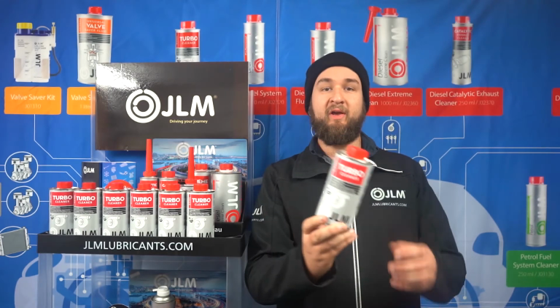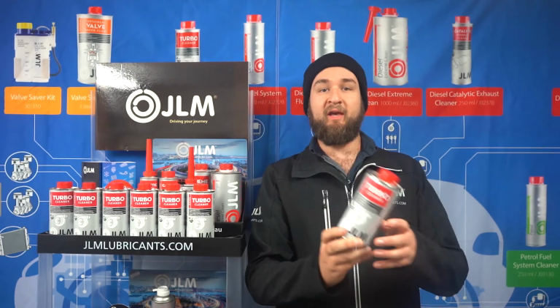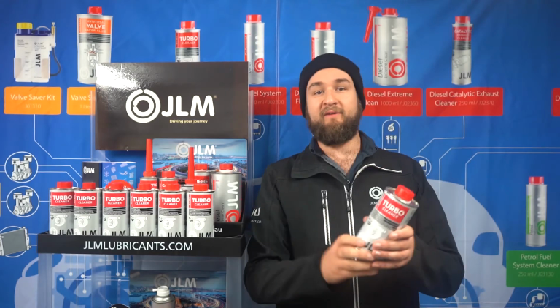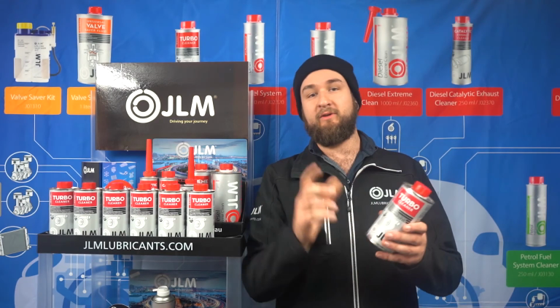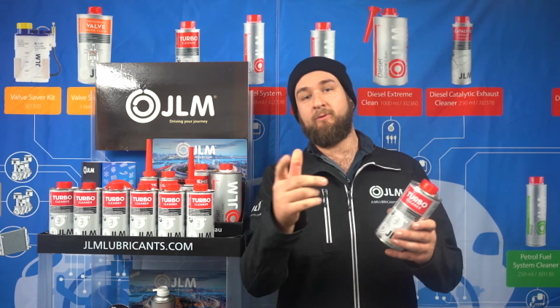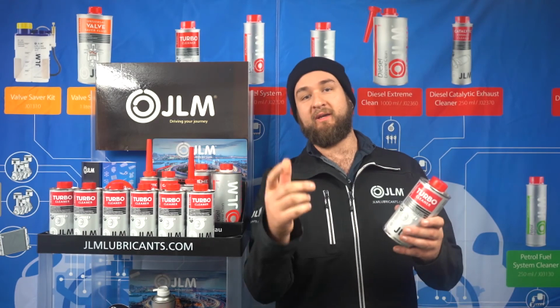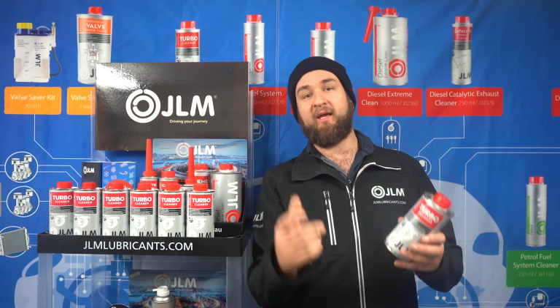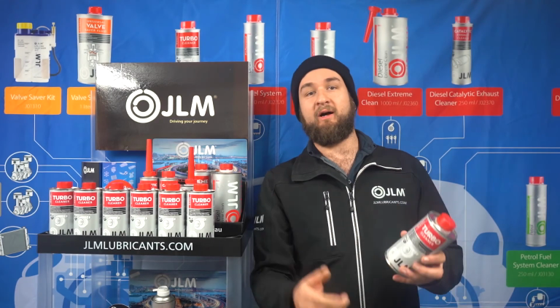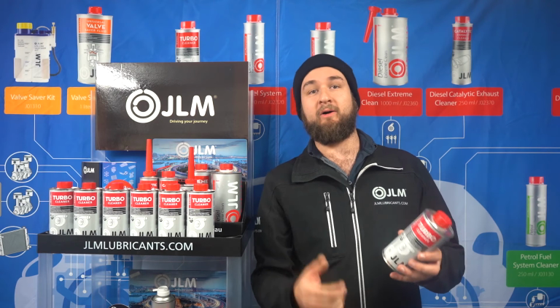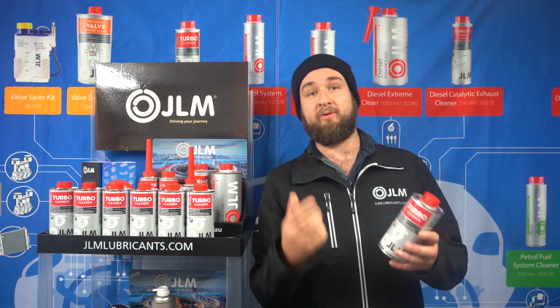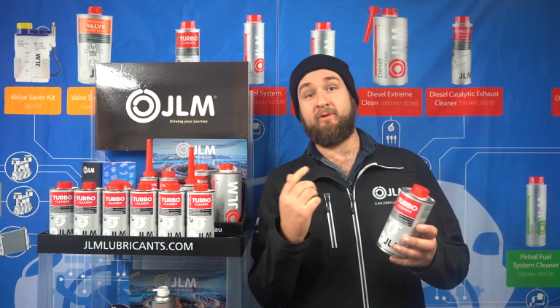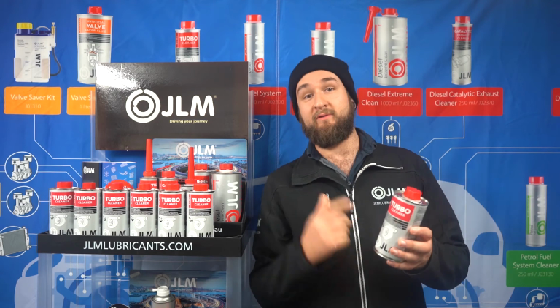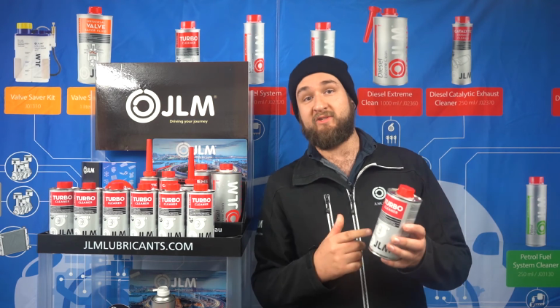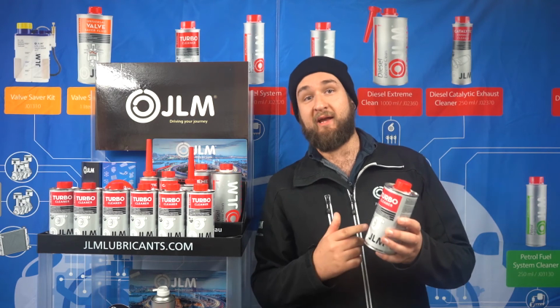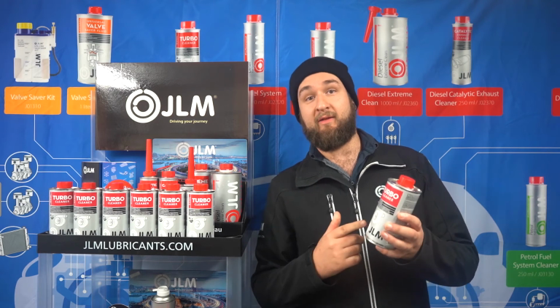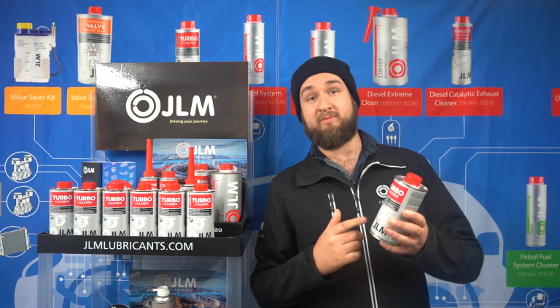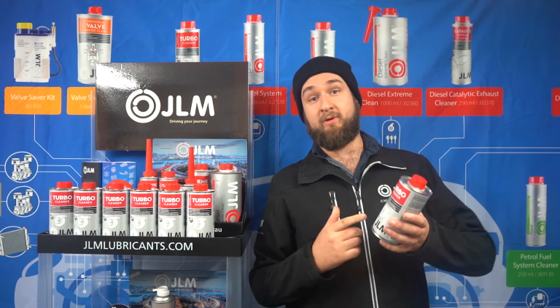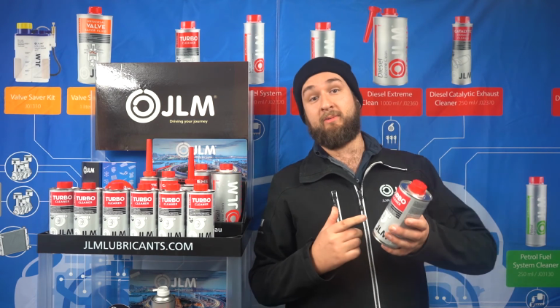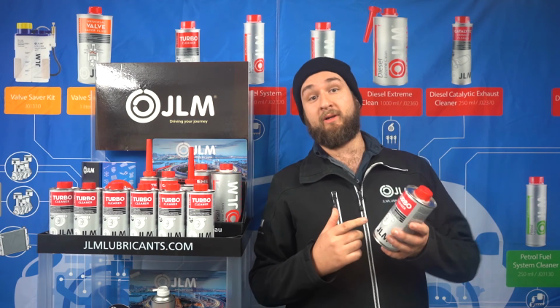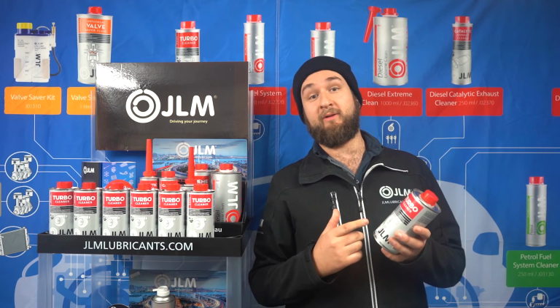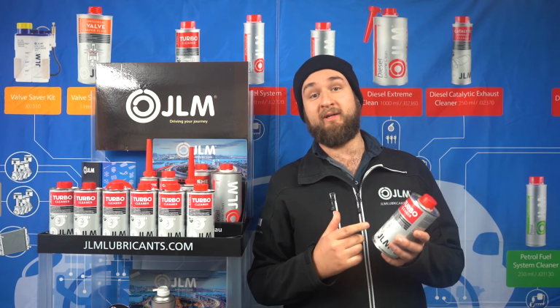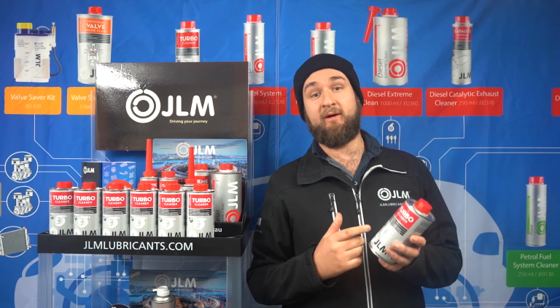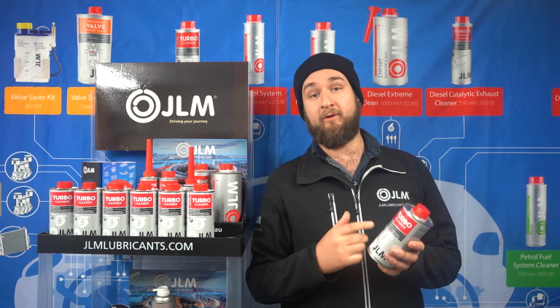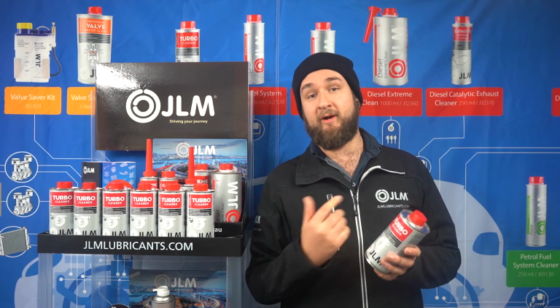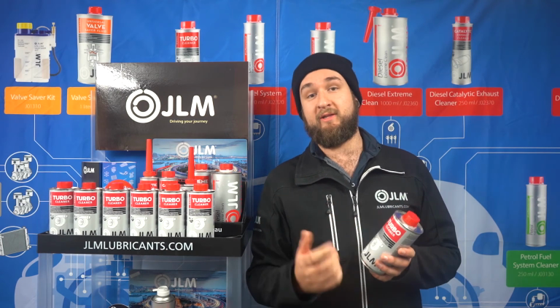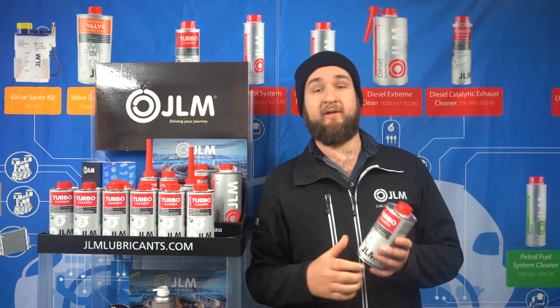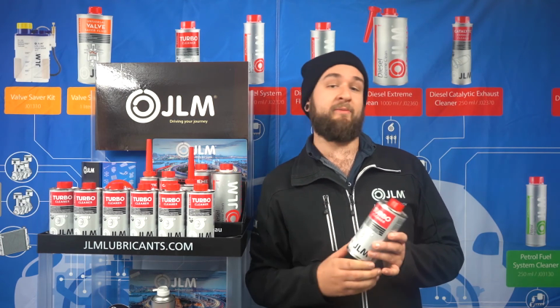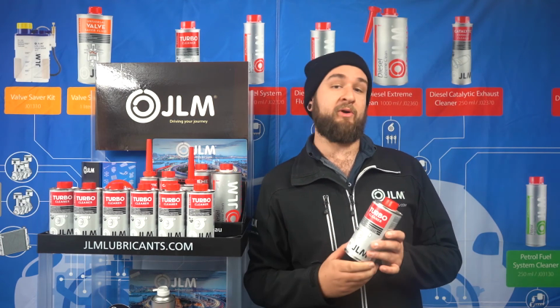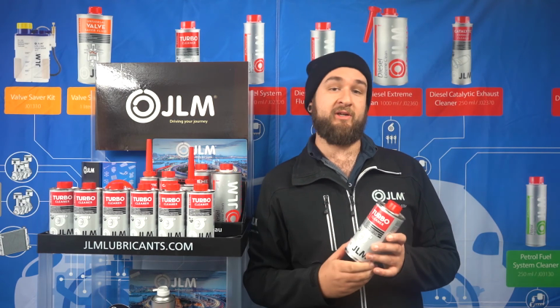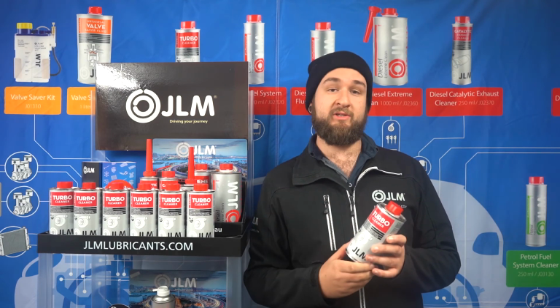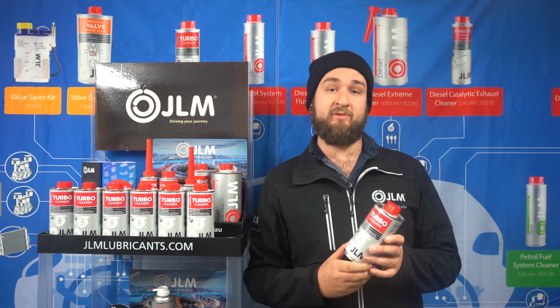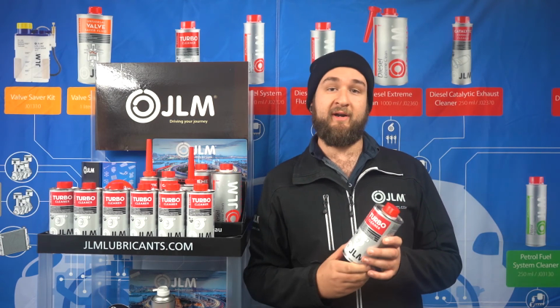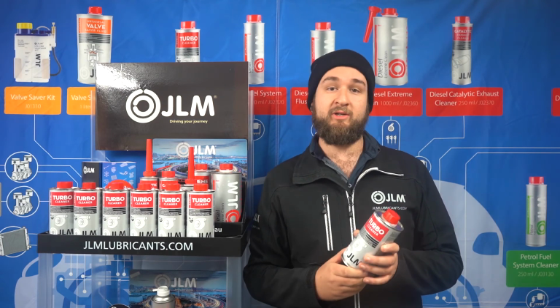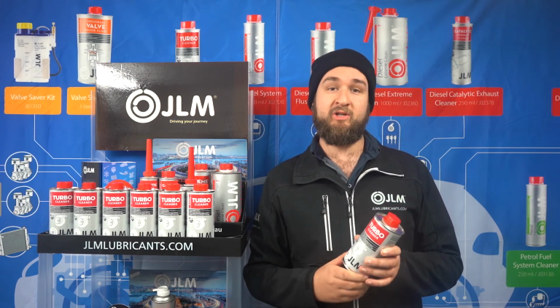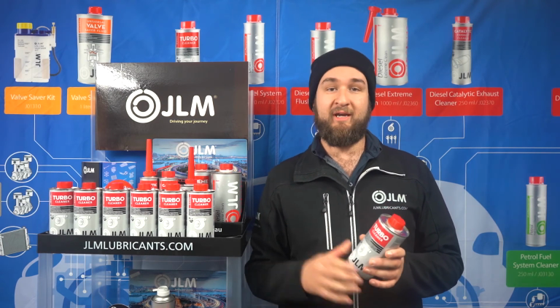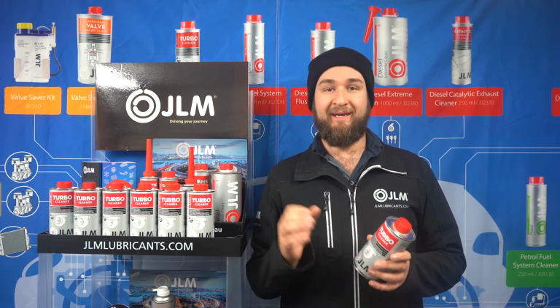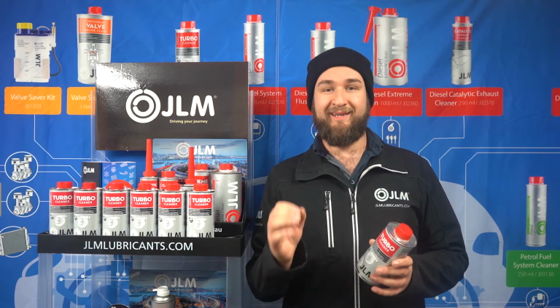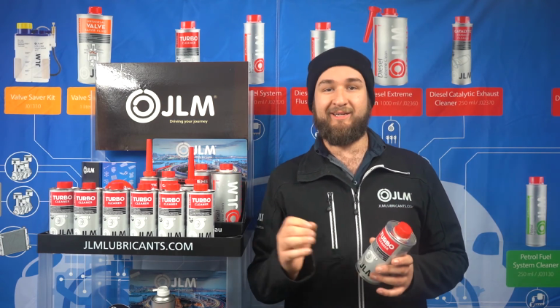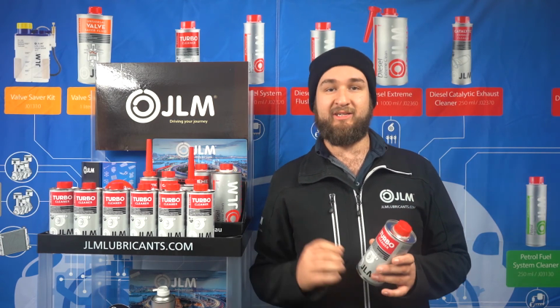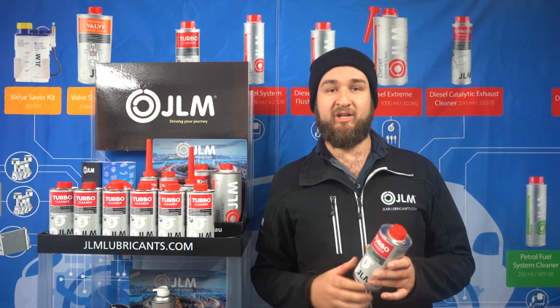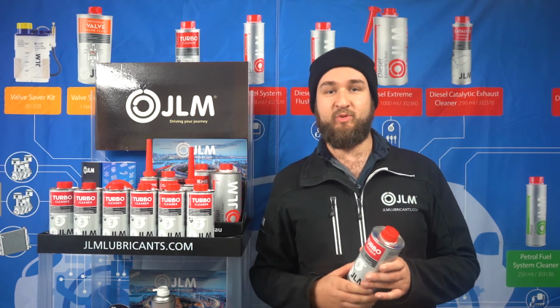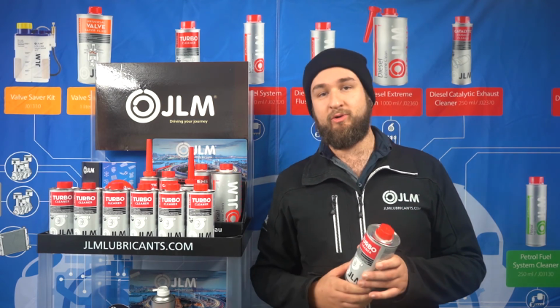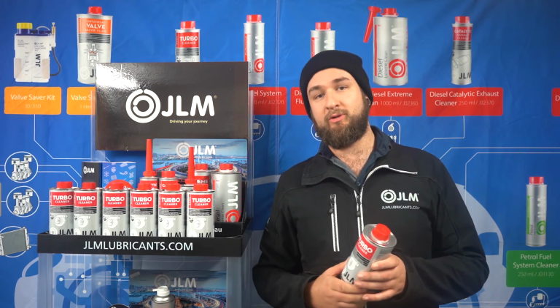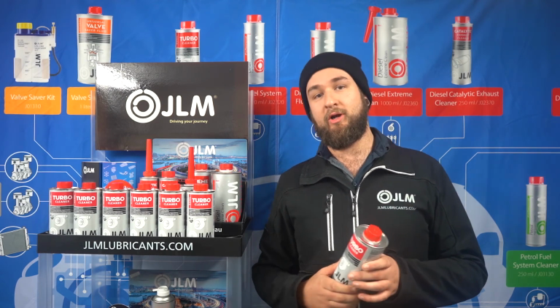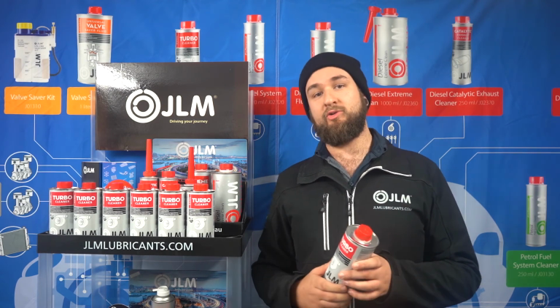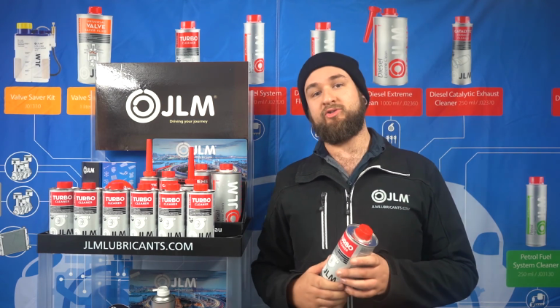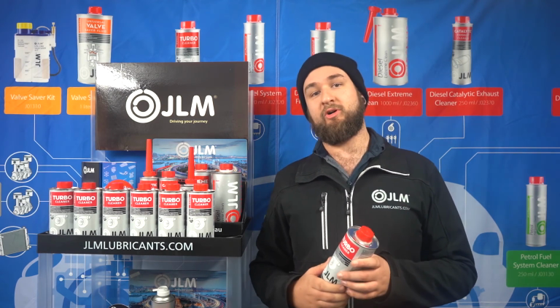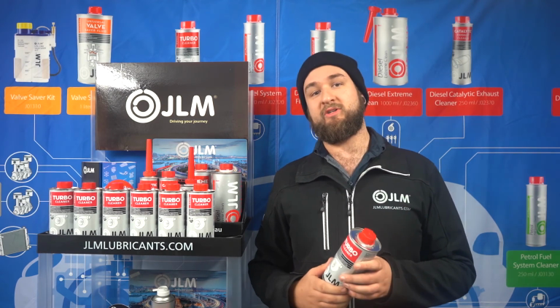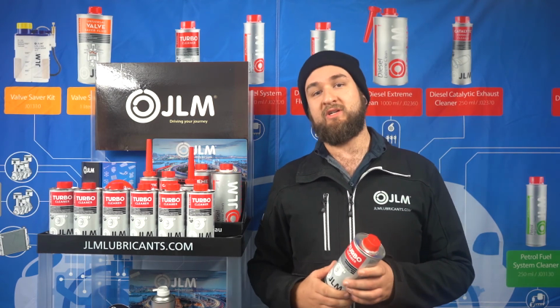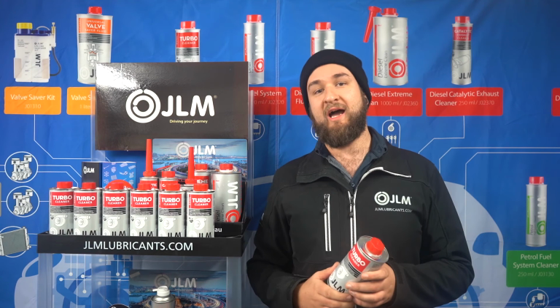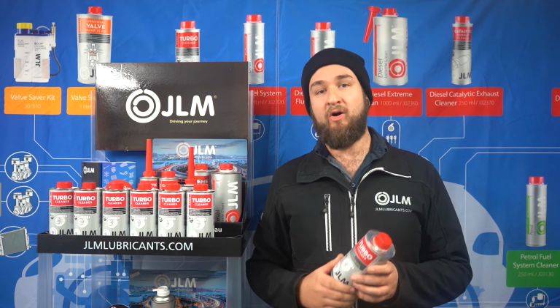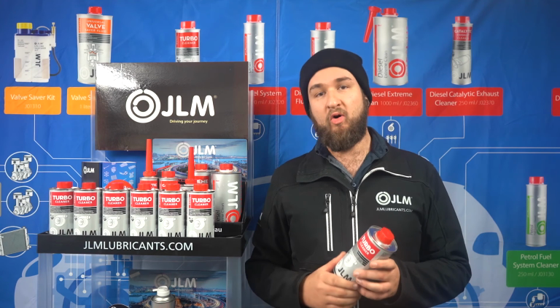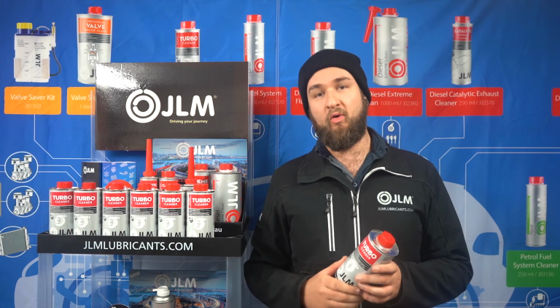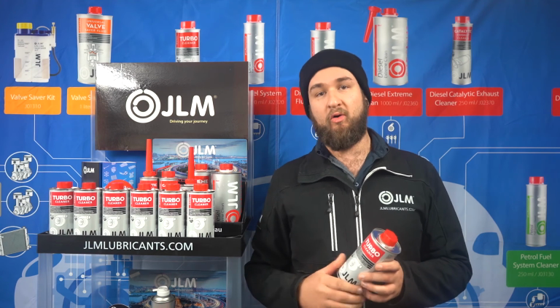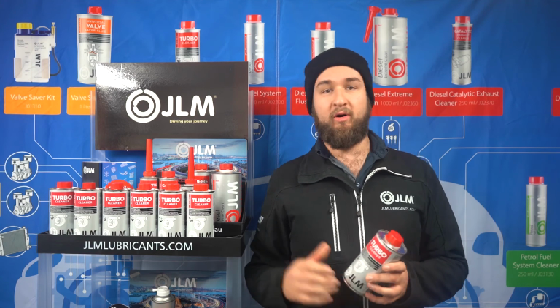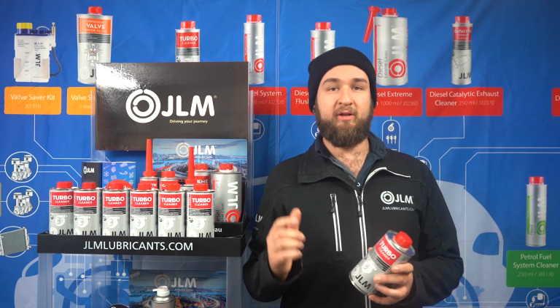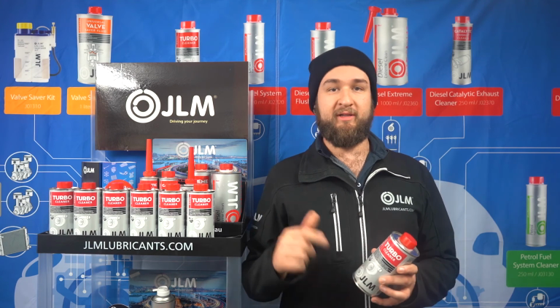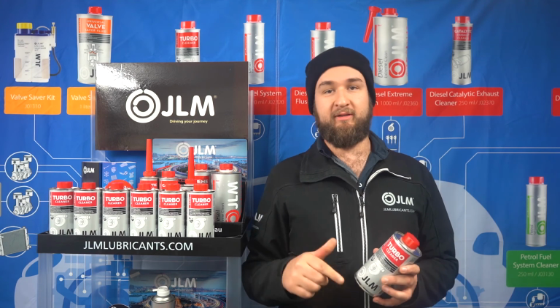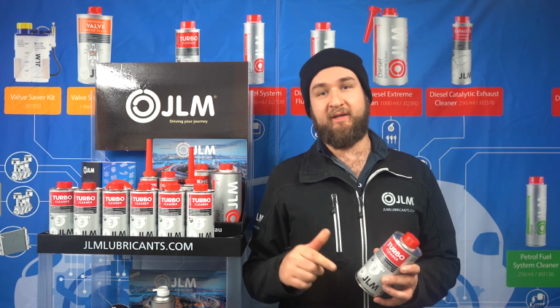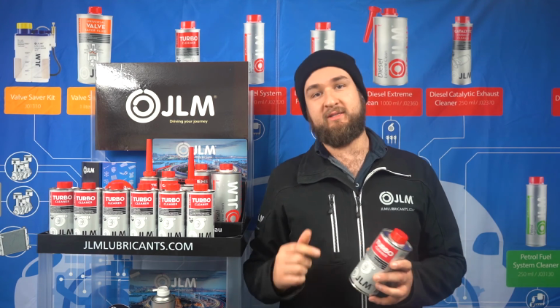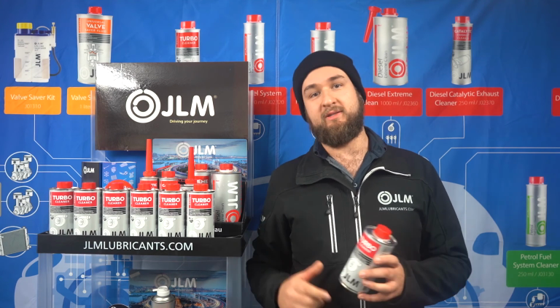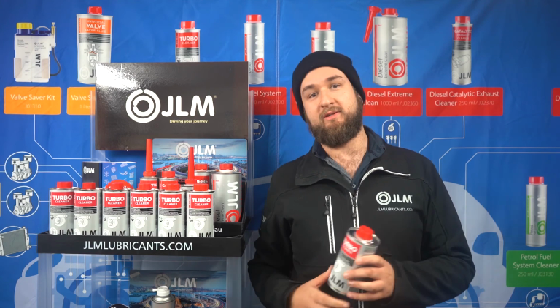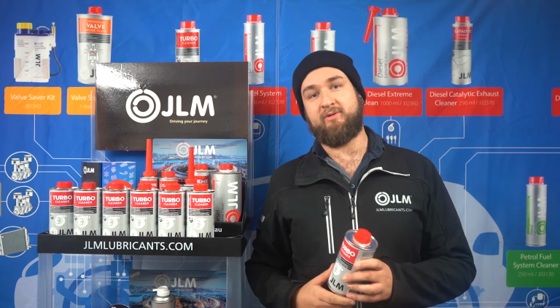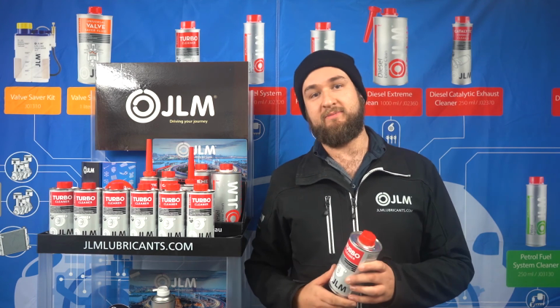If you want to get a hold of JLM Turbo Cleaner or any other products in the range, get in touch with your local stockist now or click the links in the description.